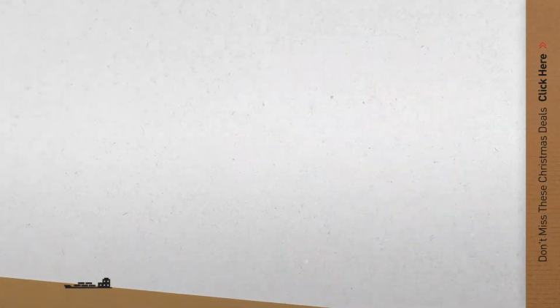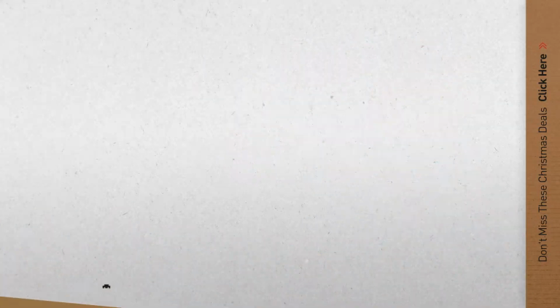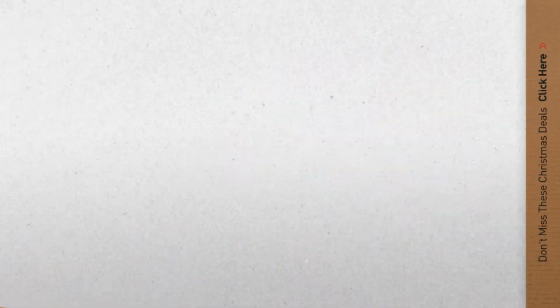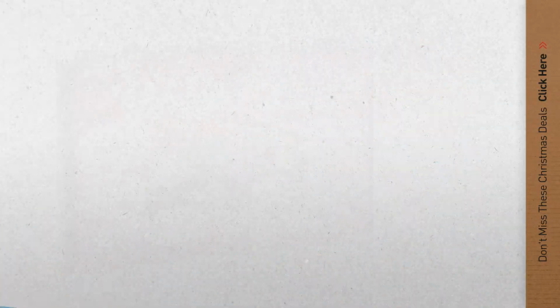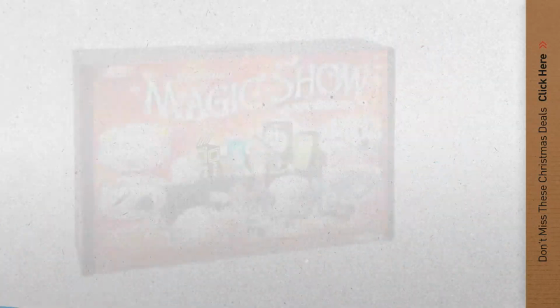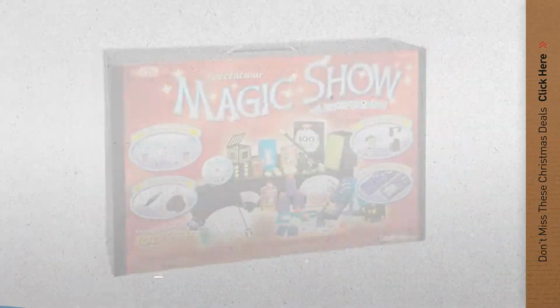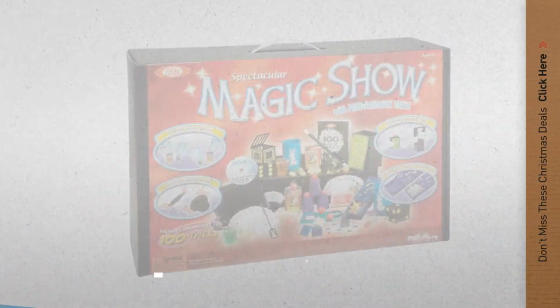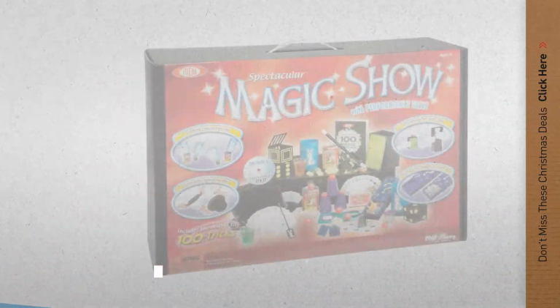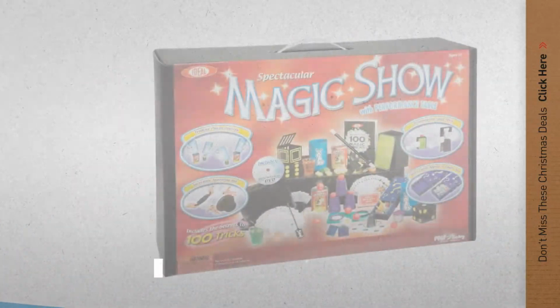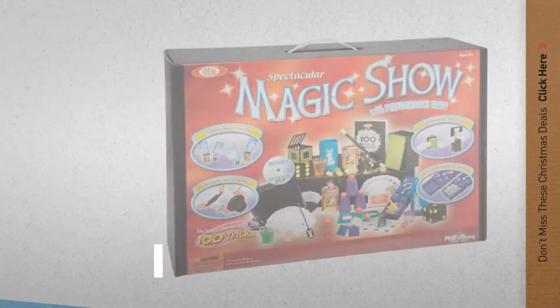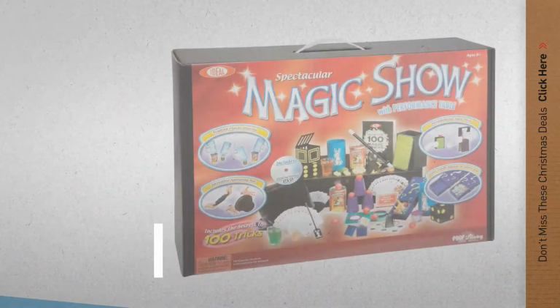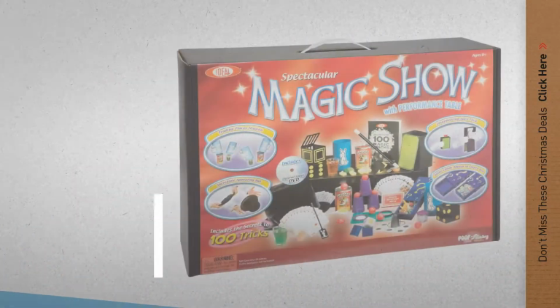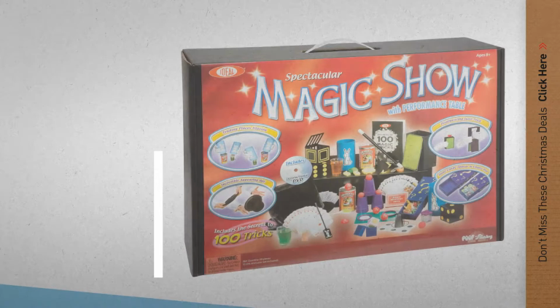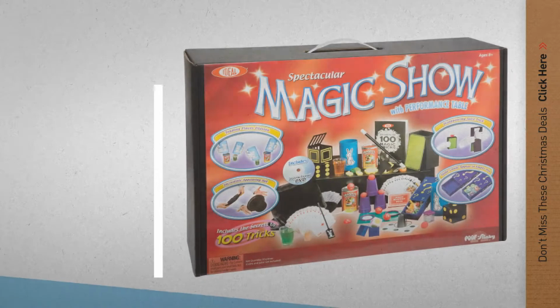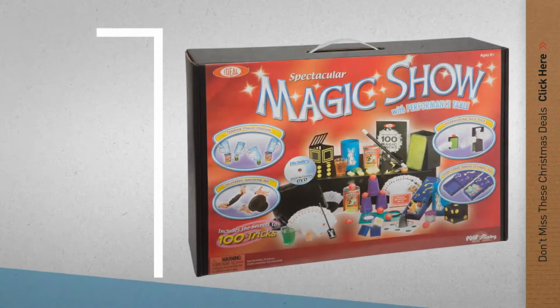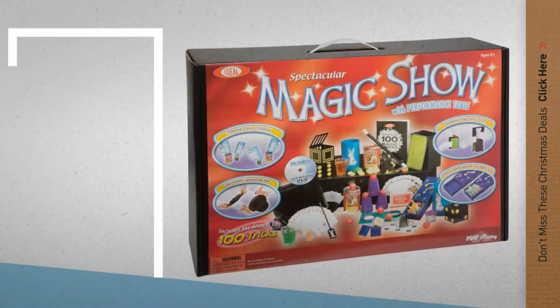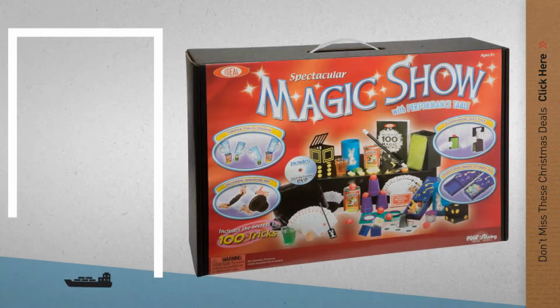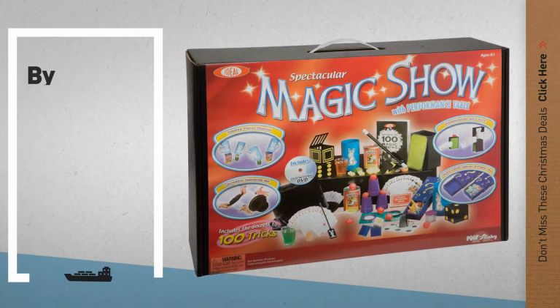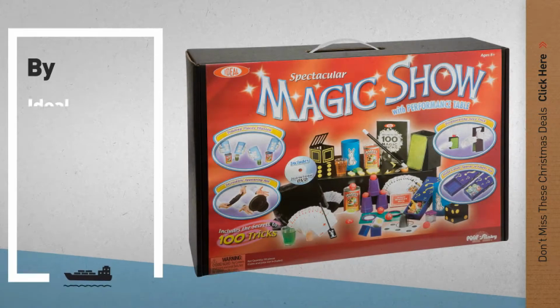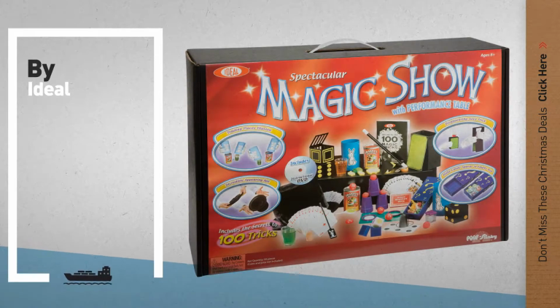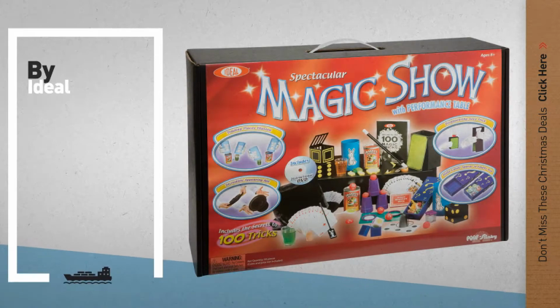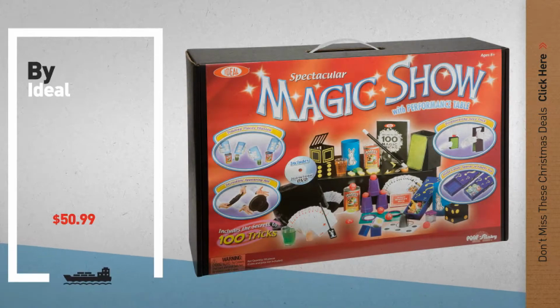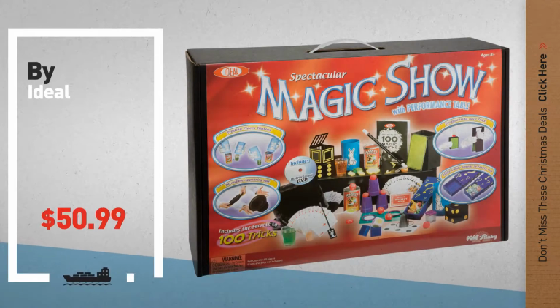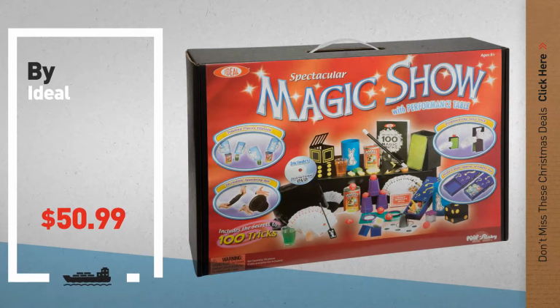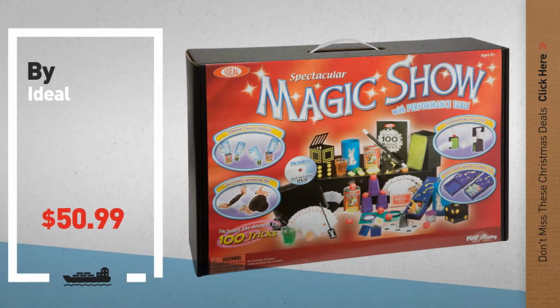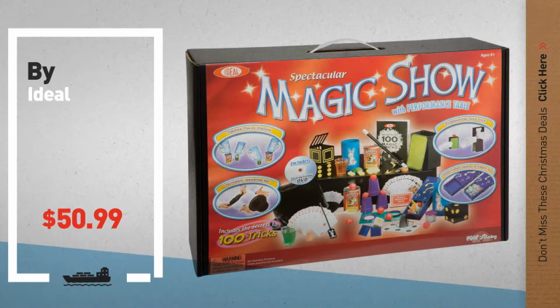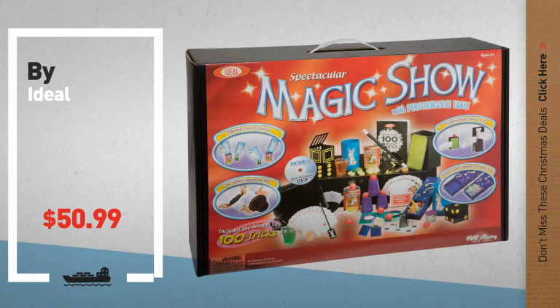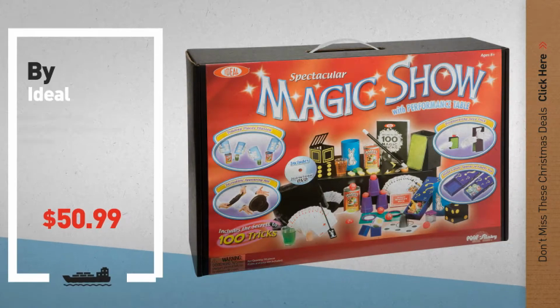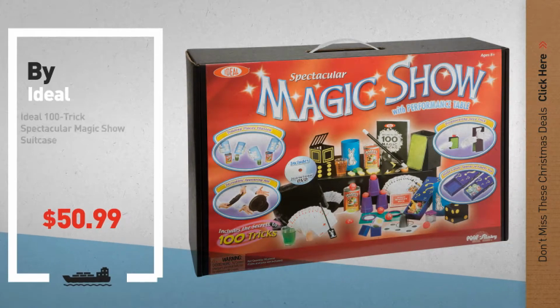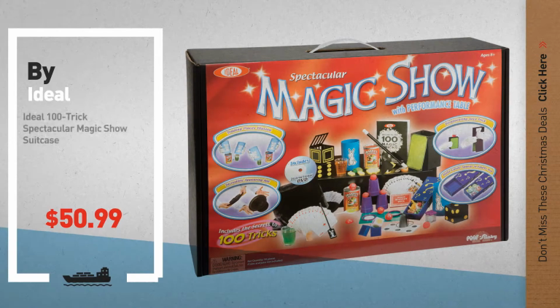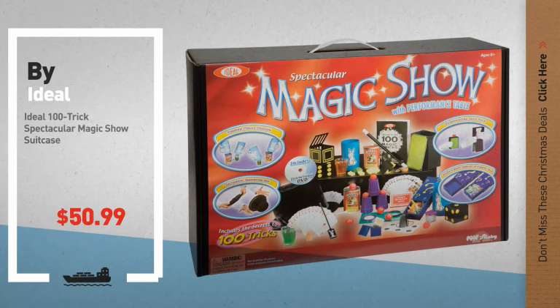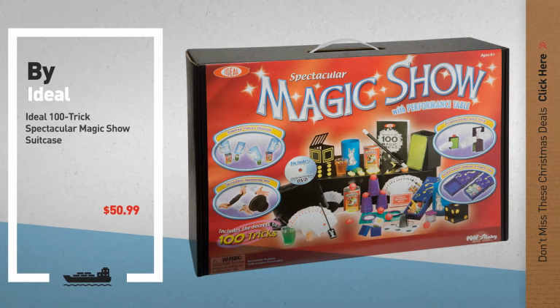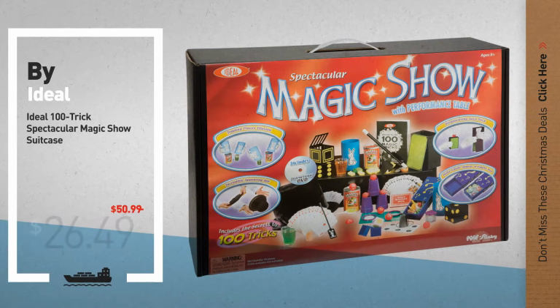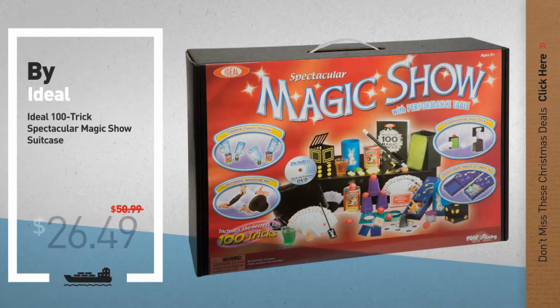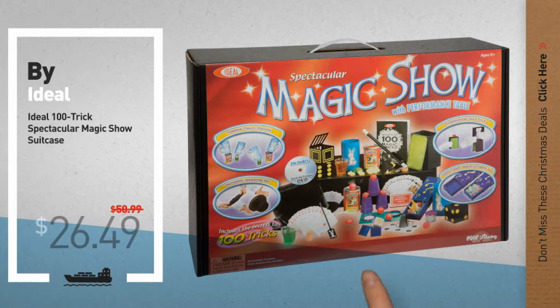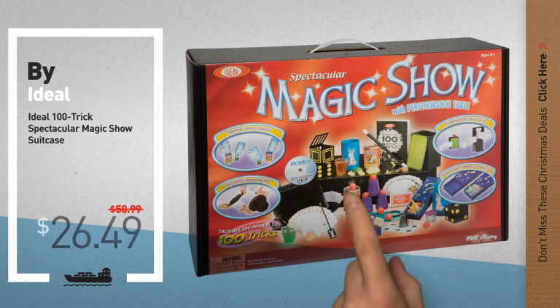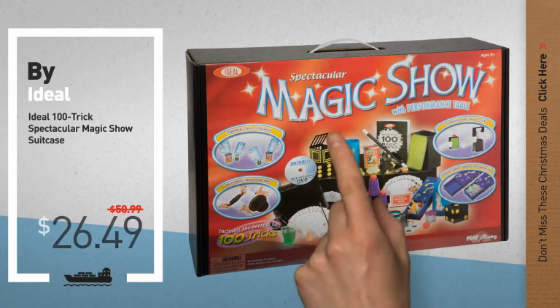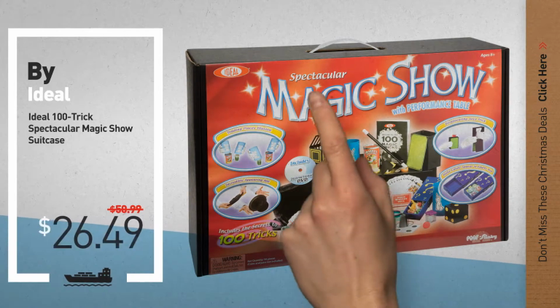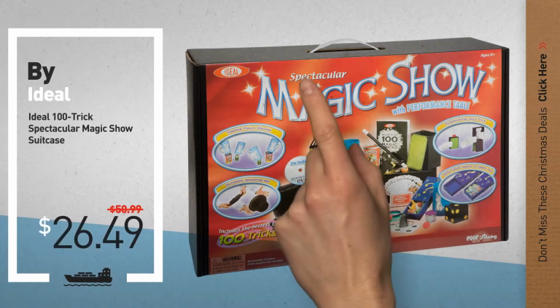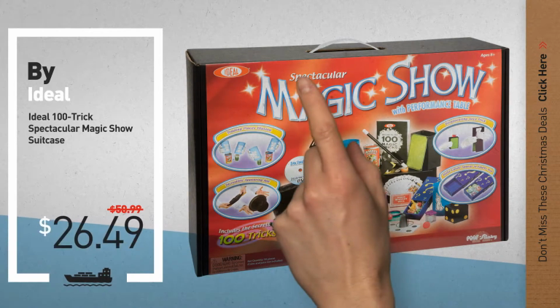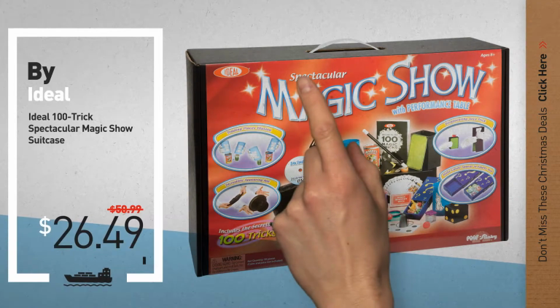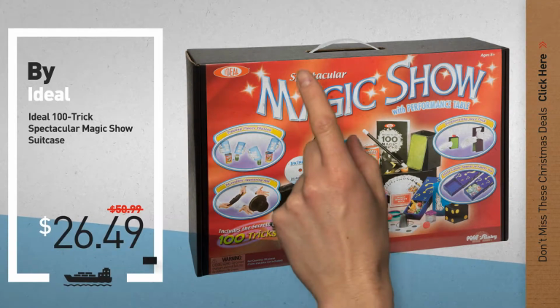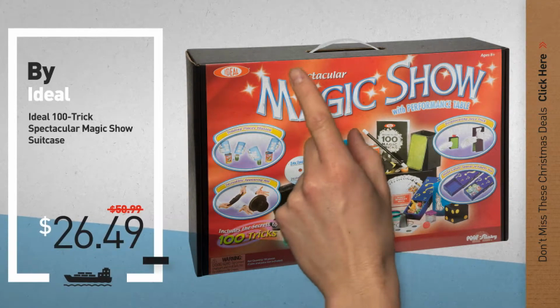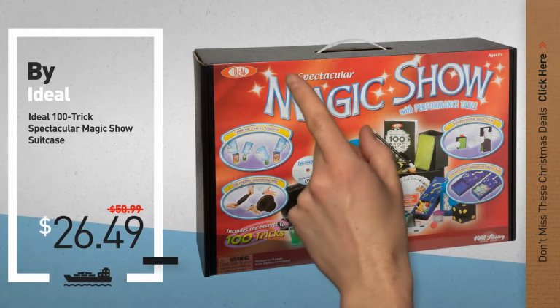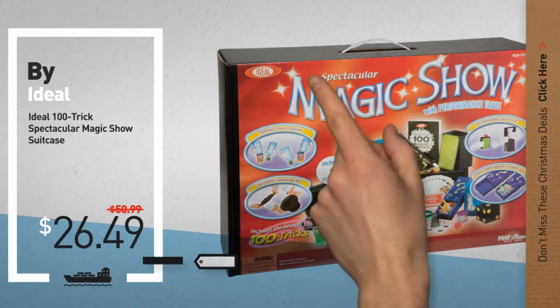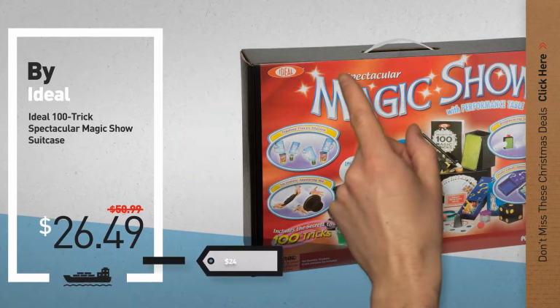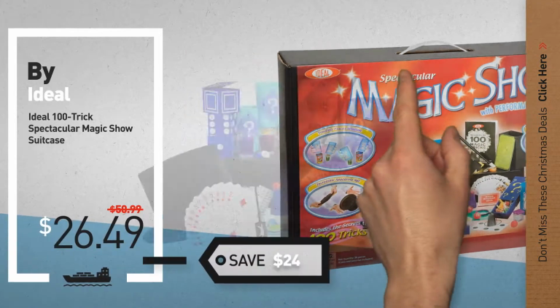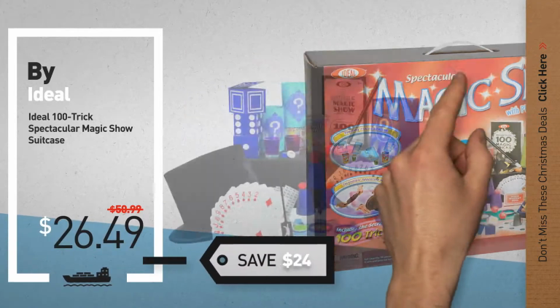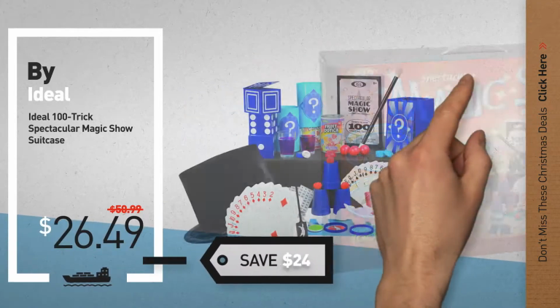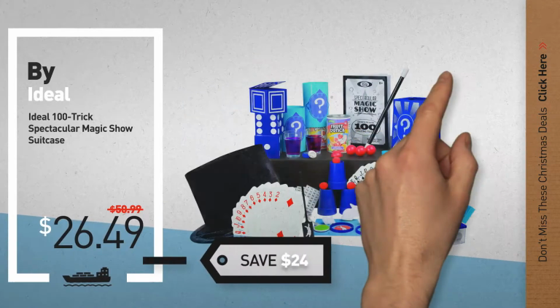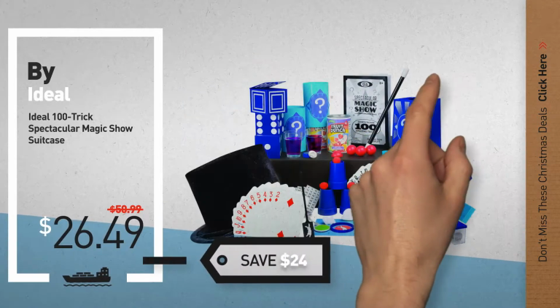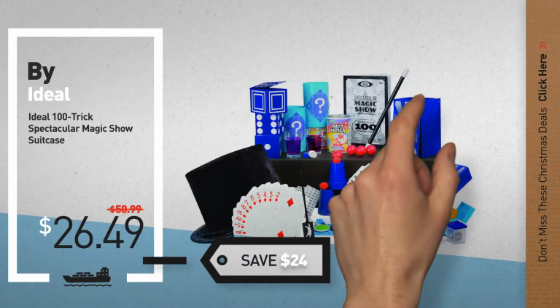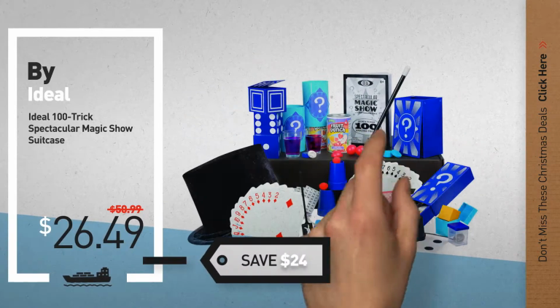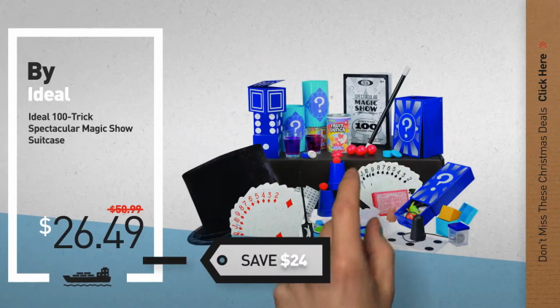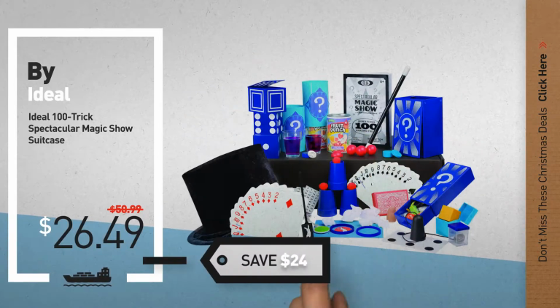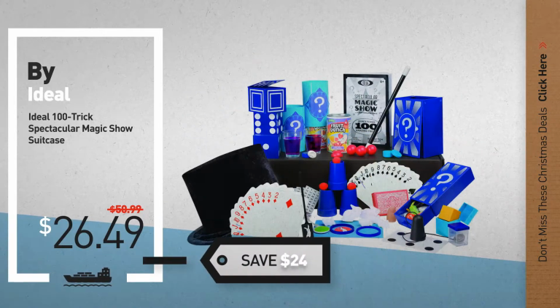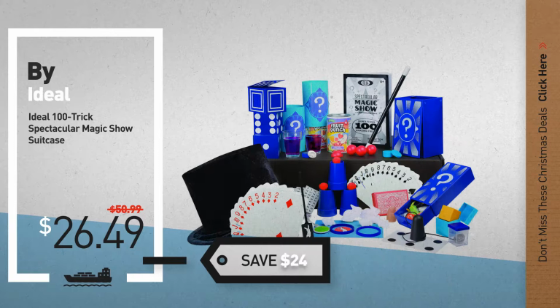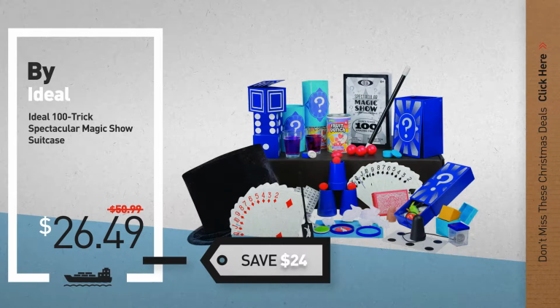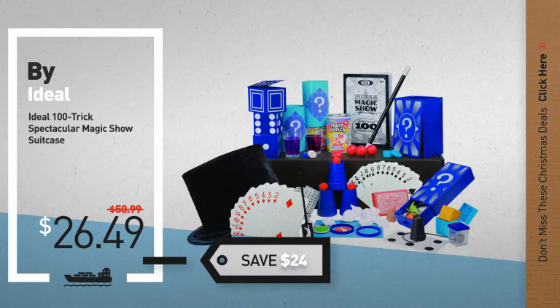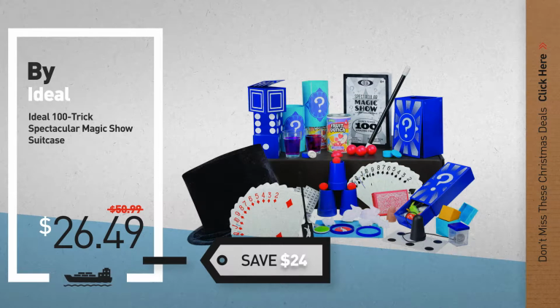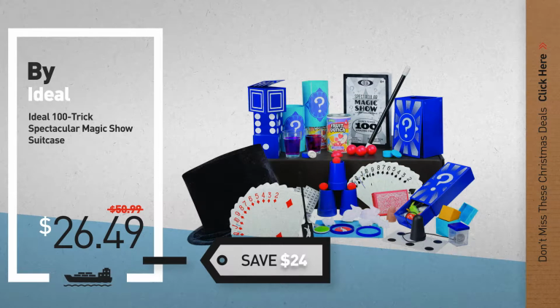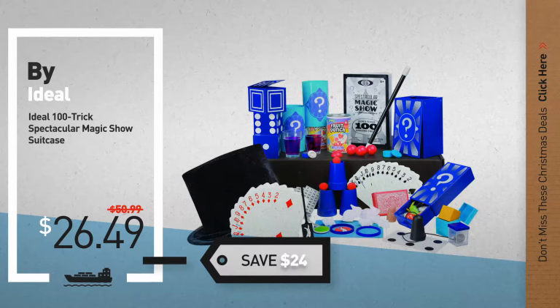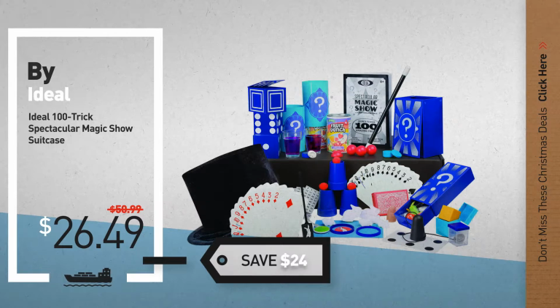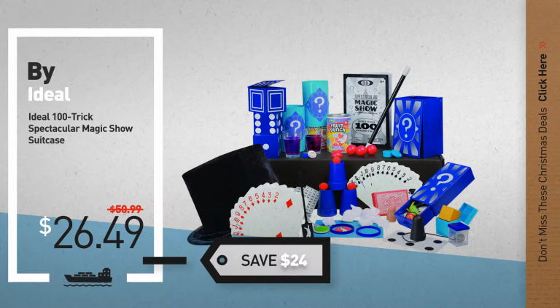Number 4, by Ideal. Available now on Amazon only at $26.49.